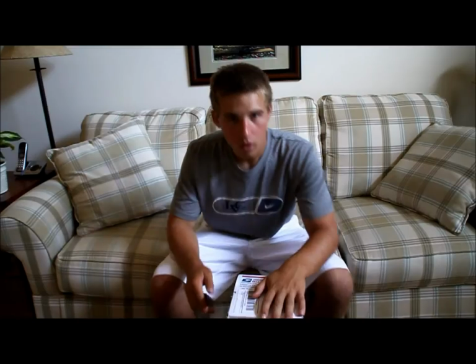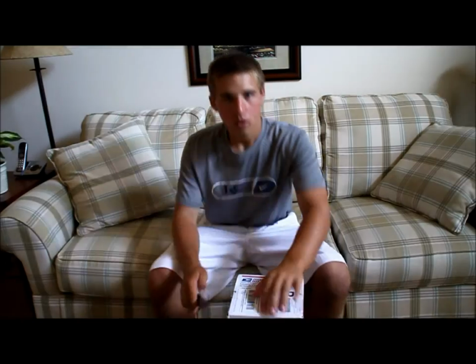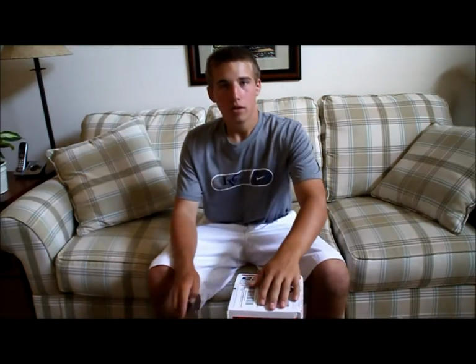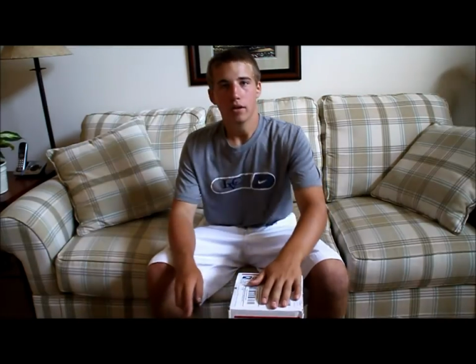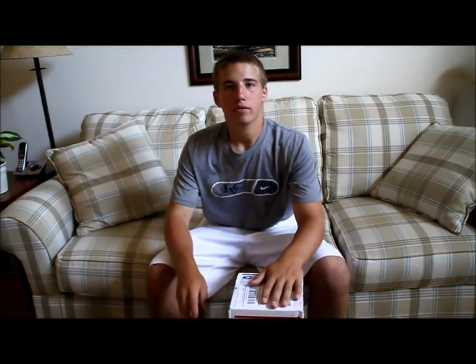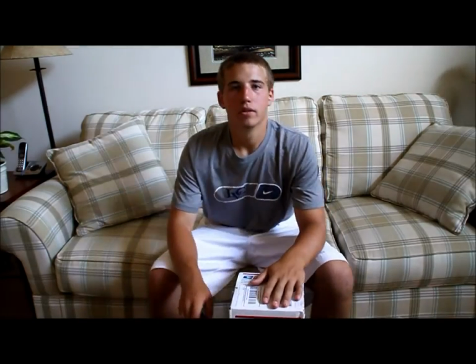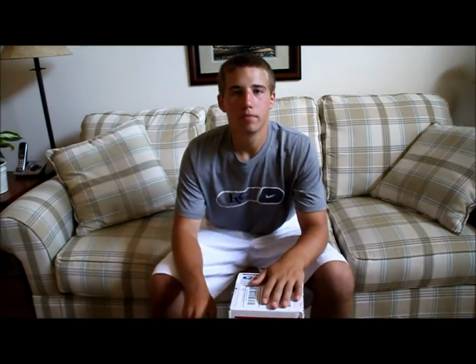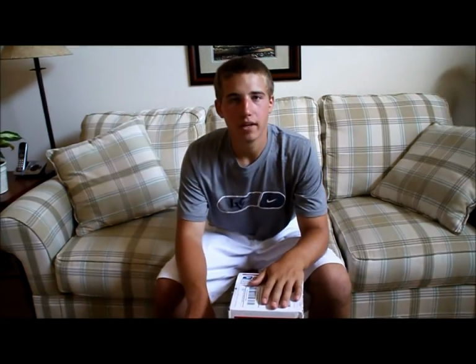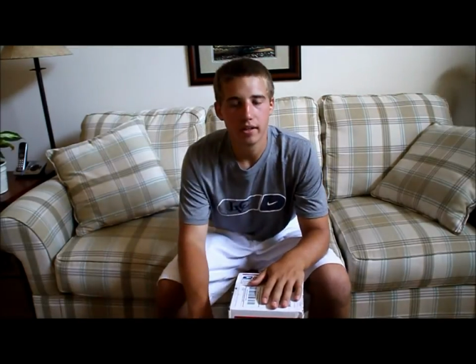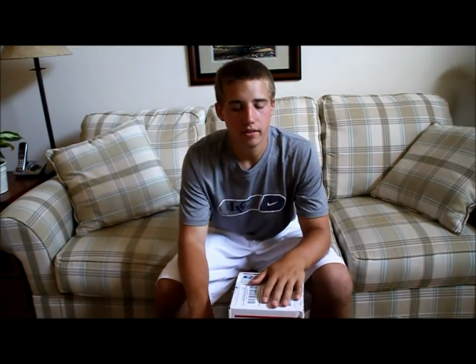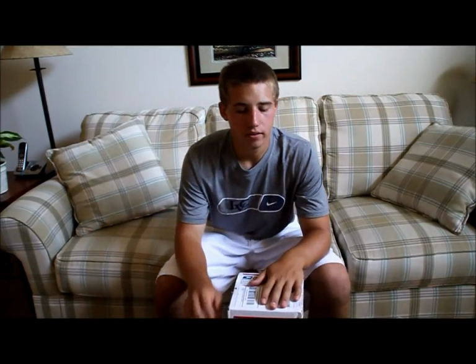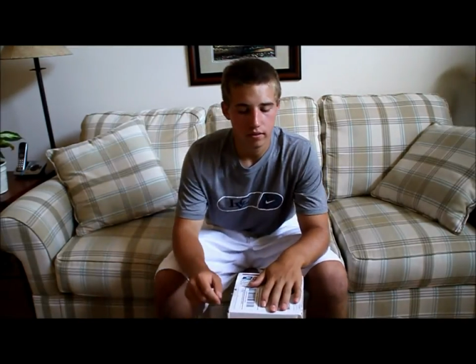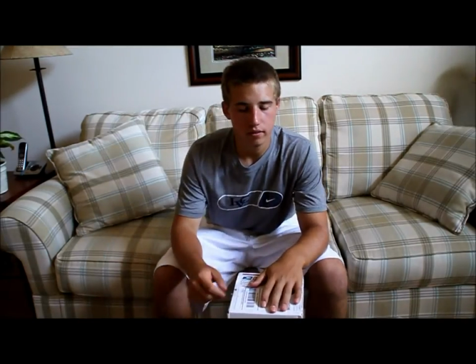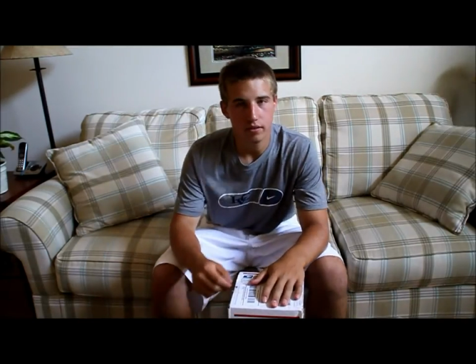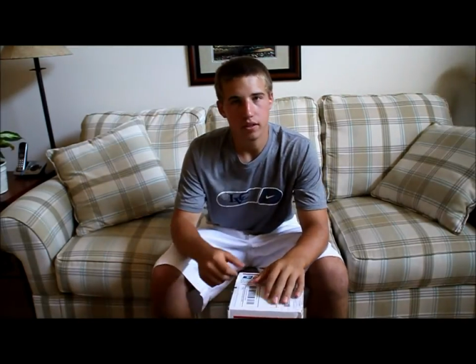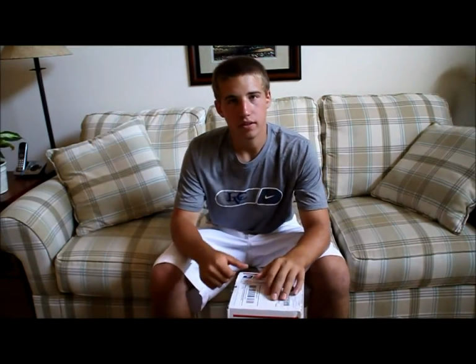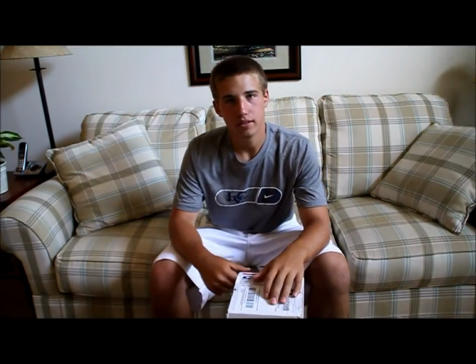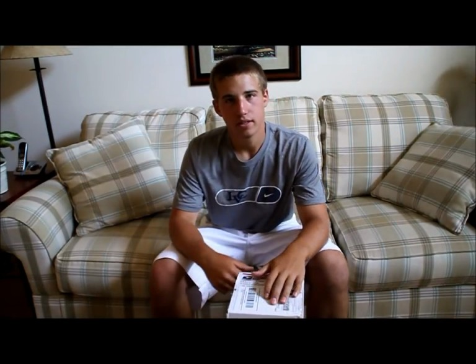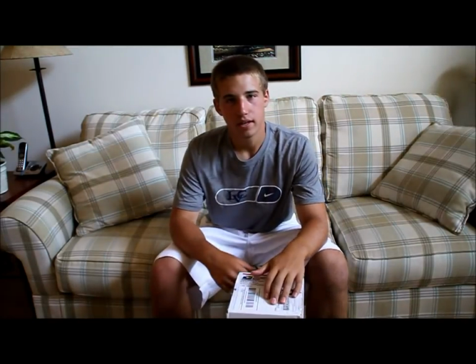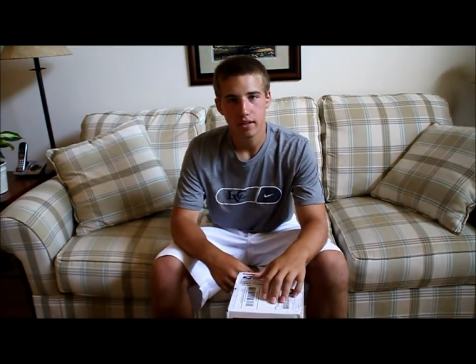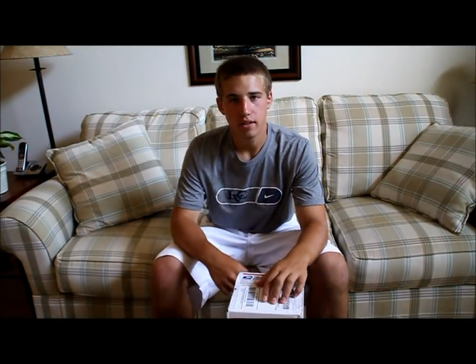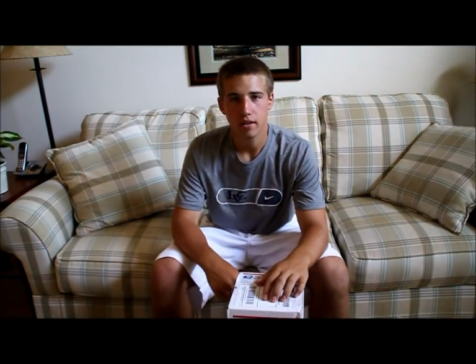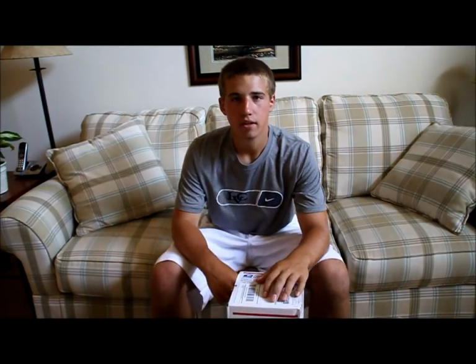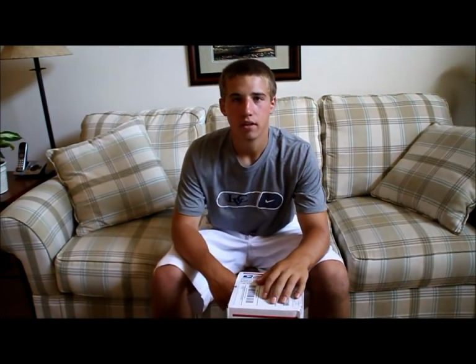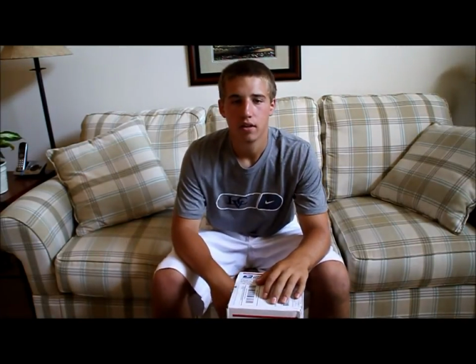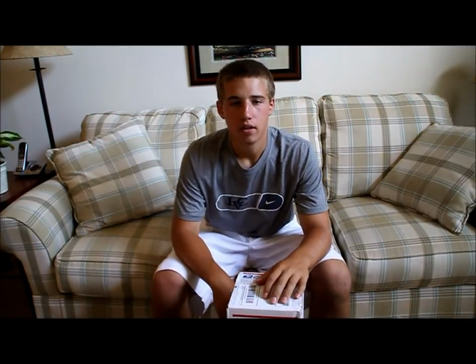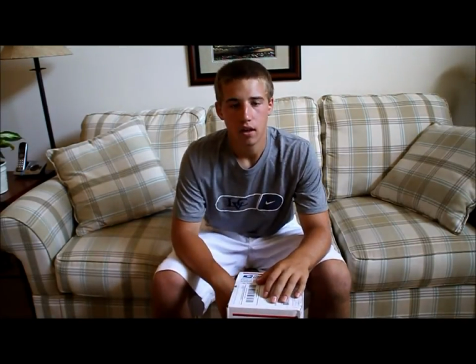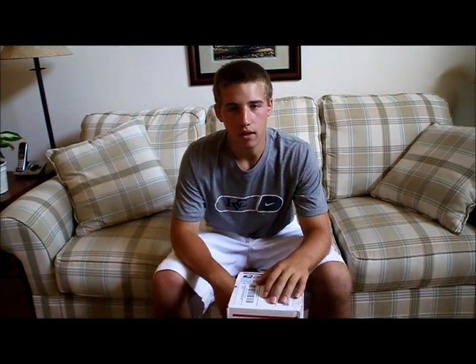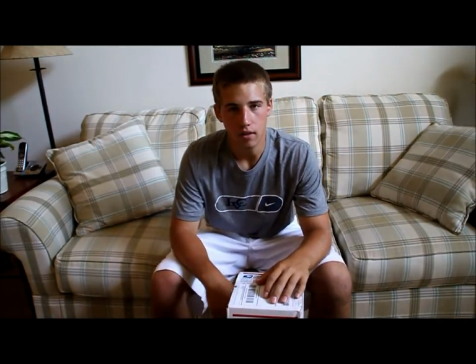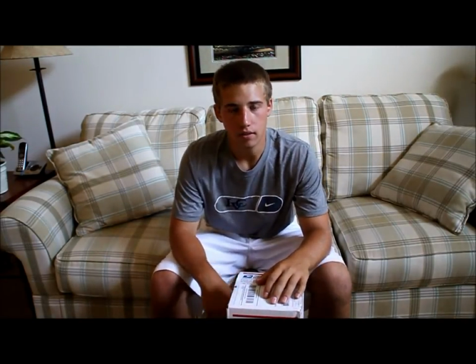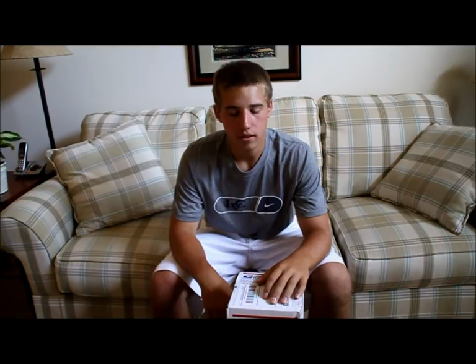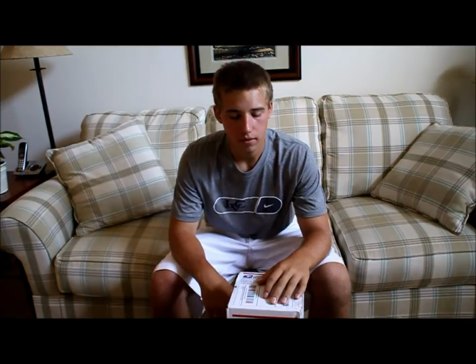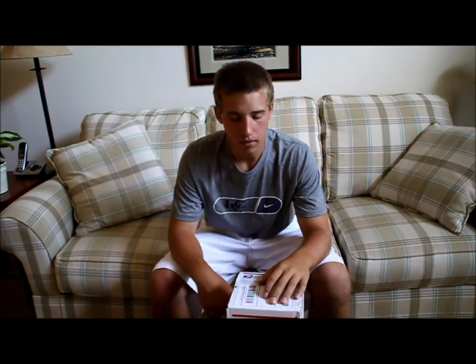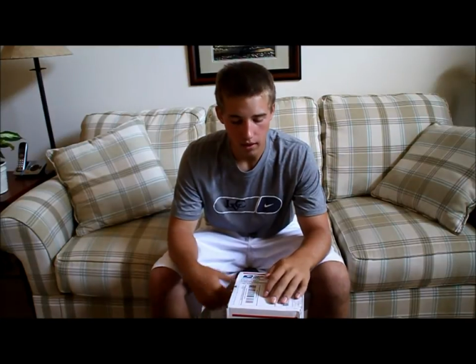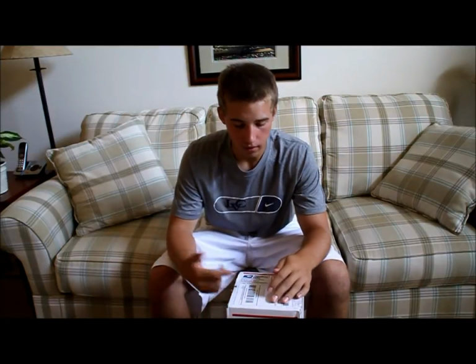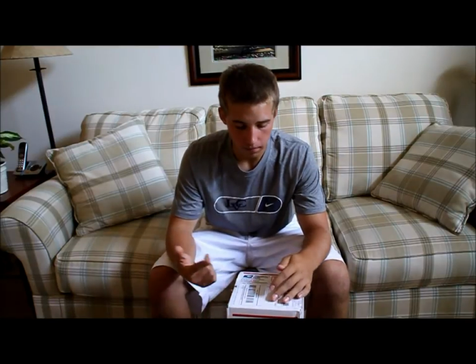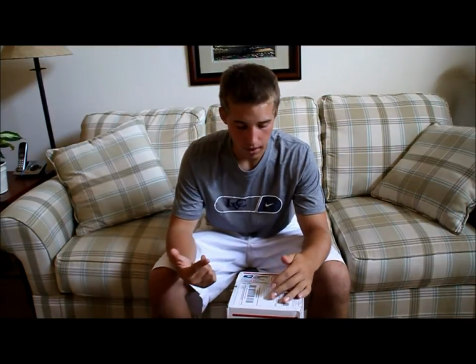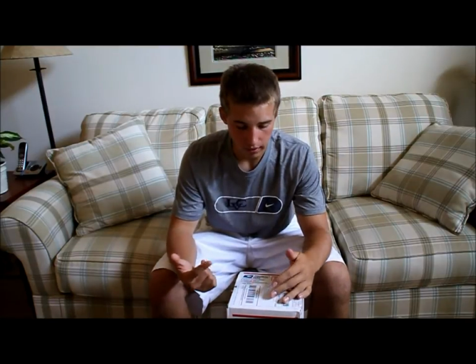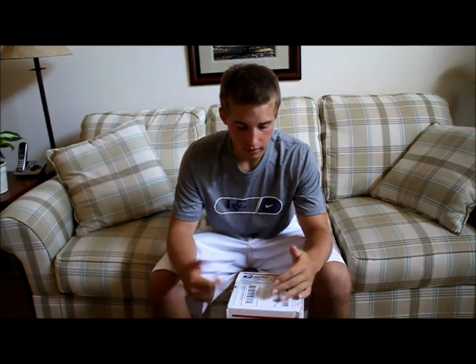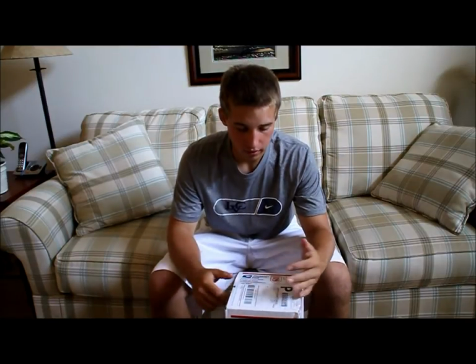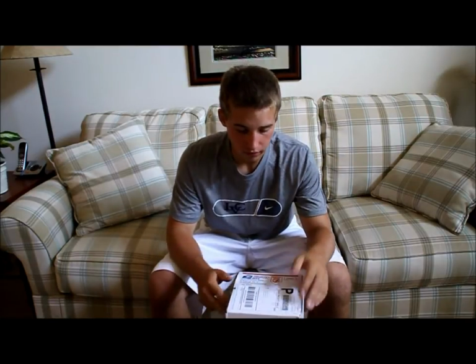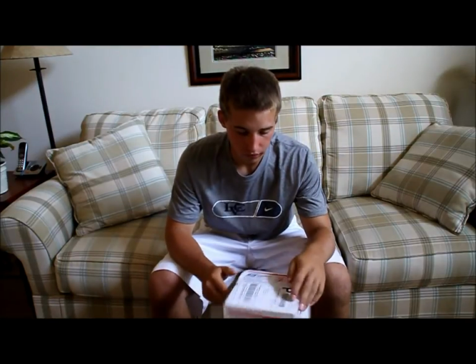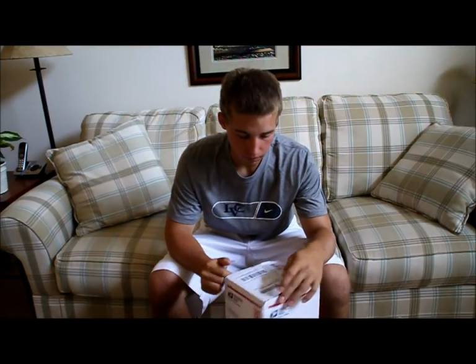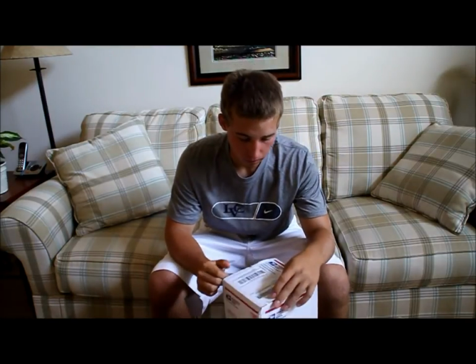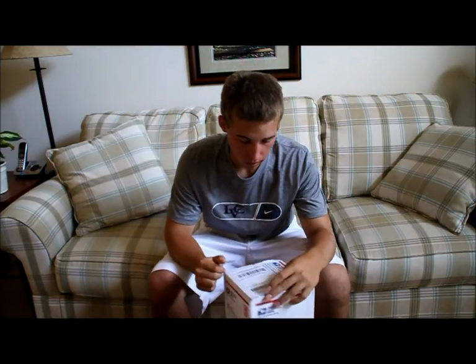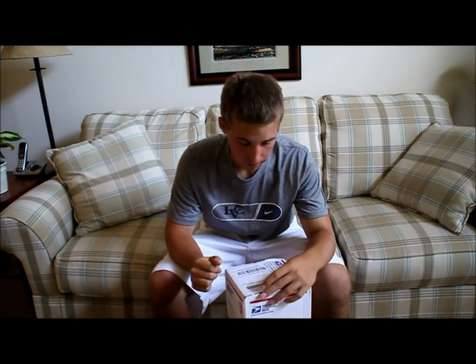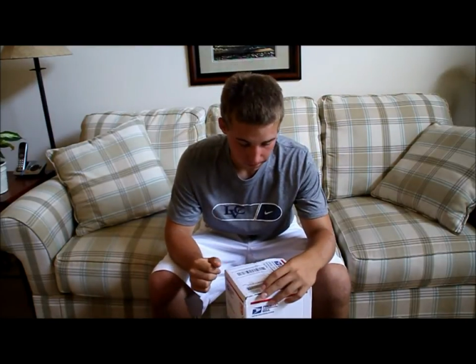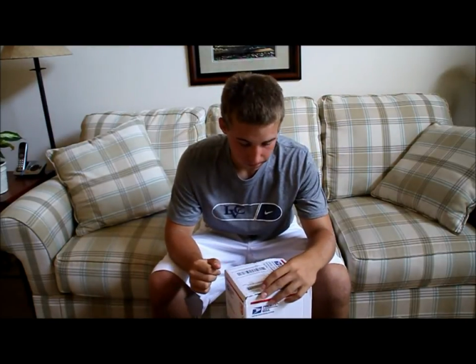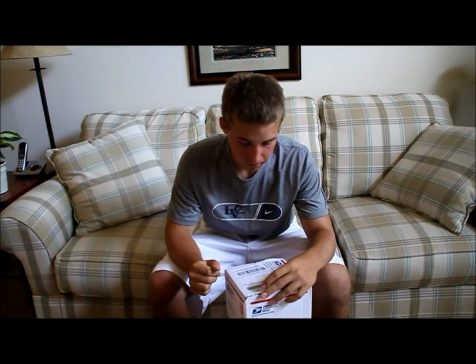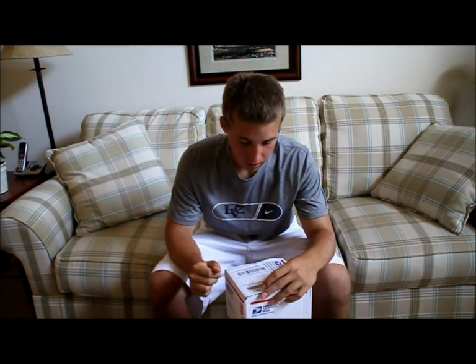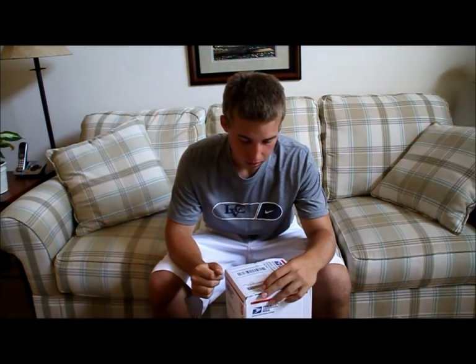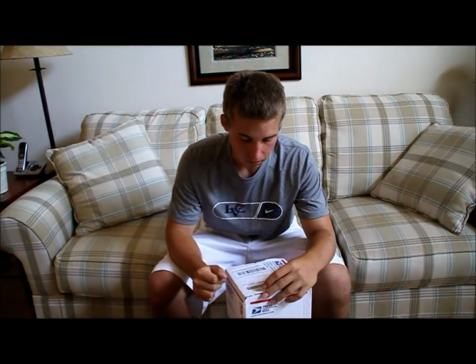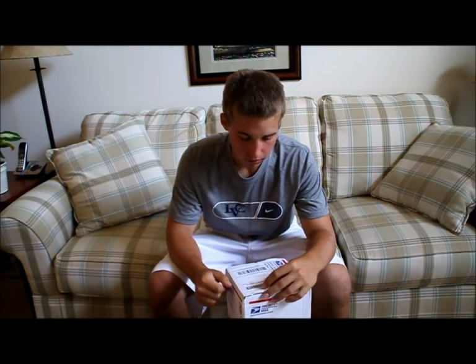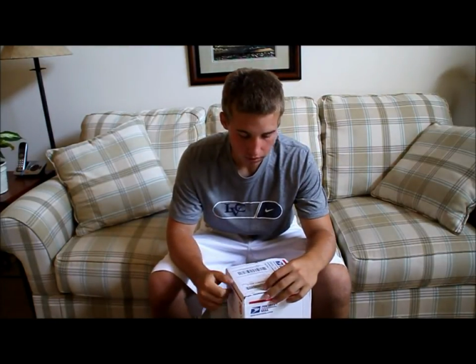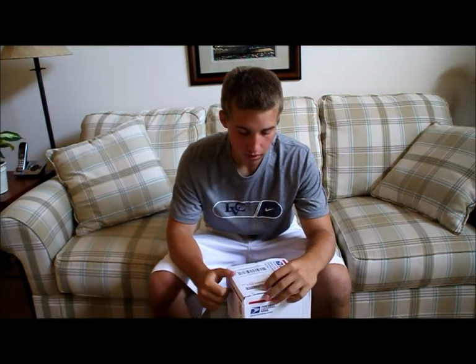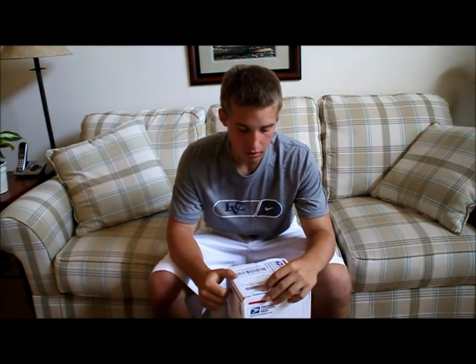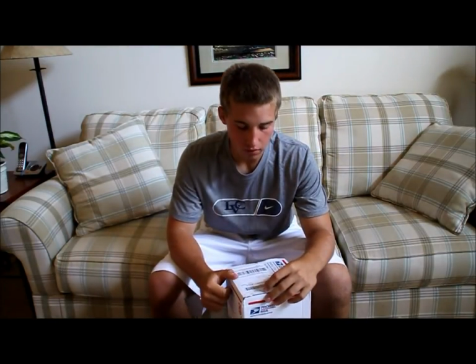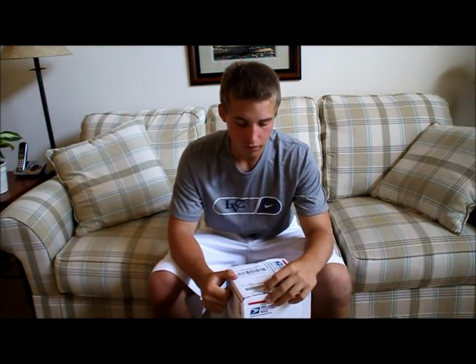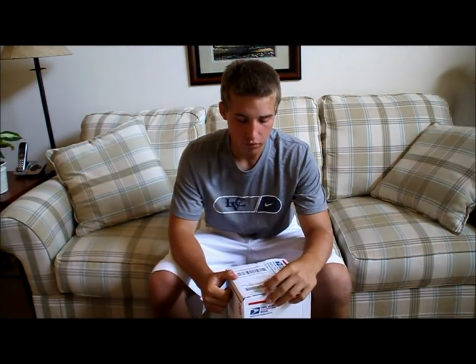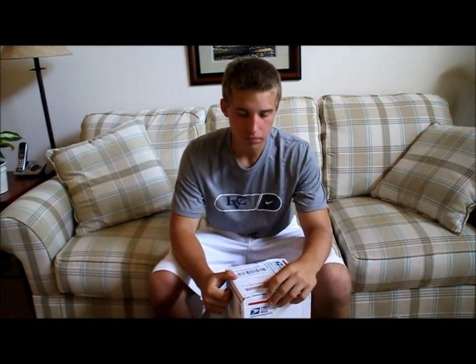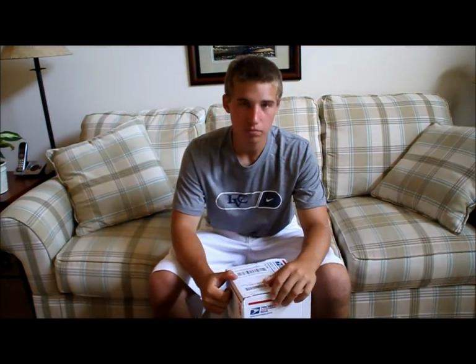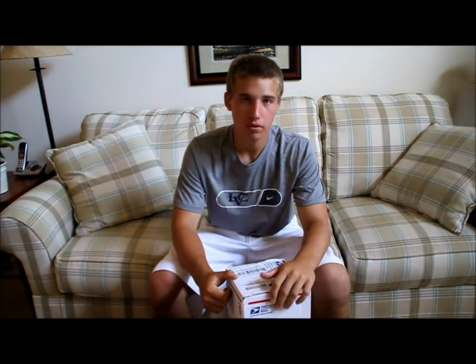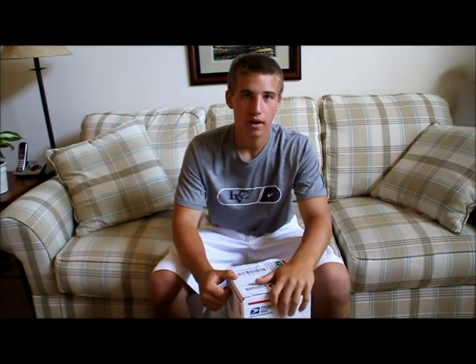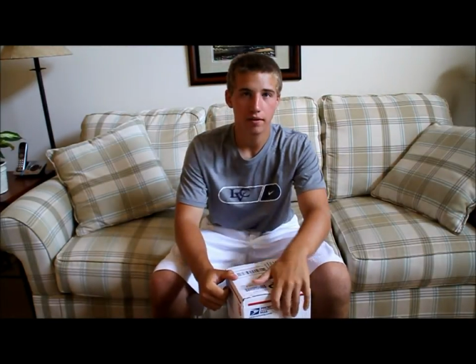Hey, what's up, guys? It's Eldon Taki, and today we got an unboxing from Military Uniform Supply.